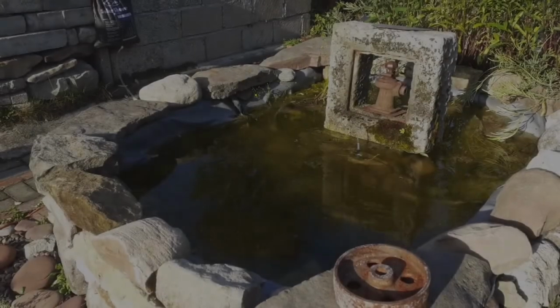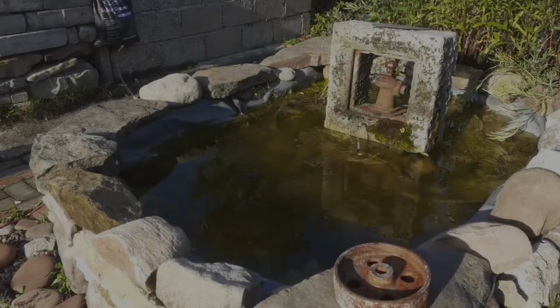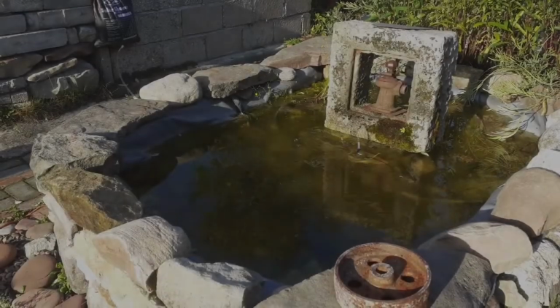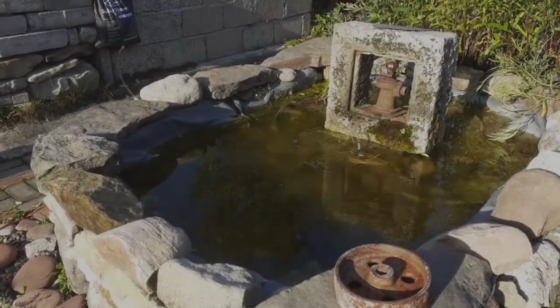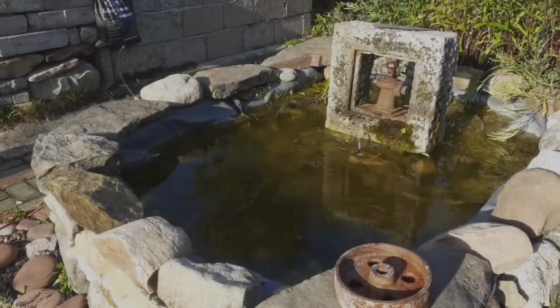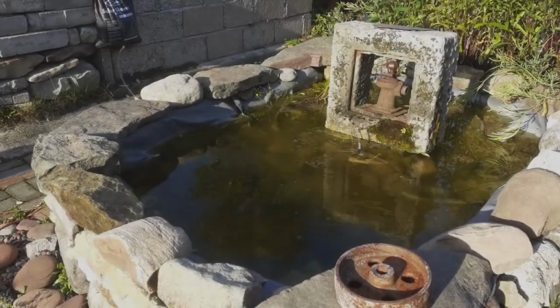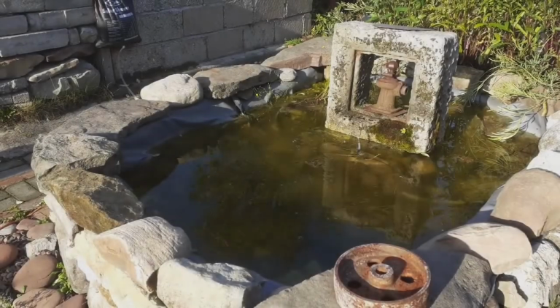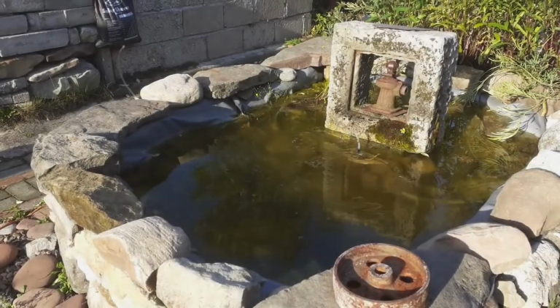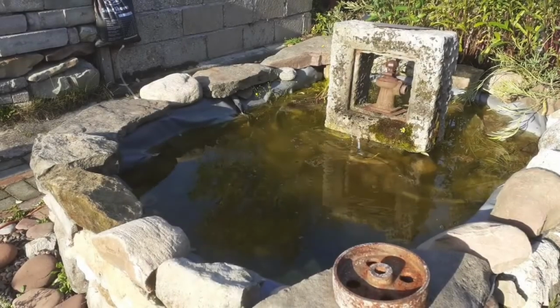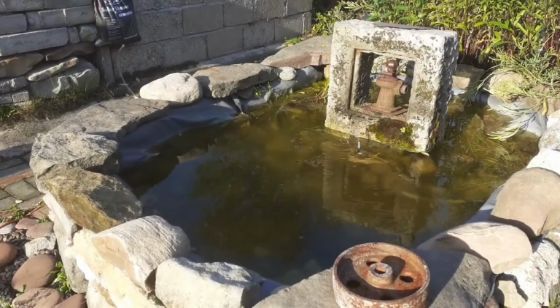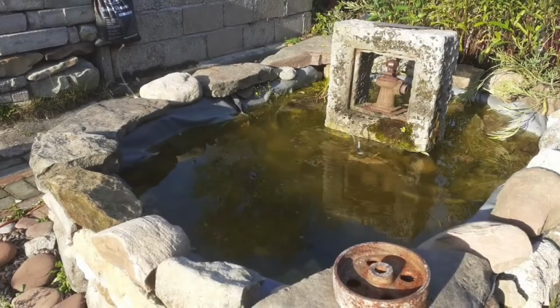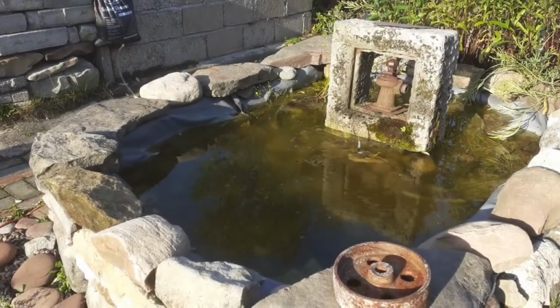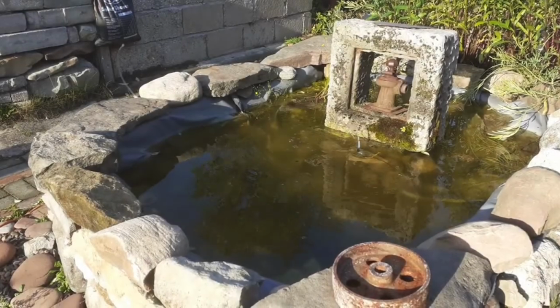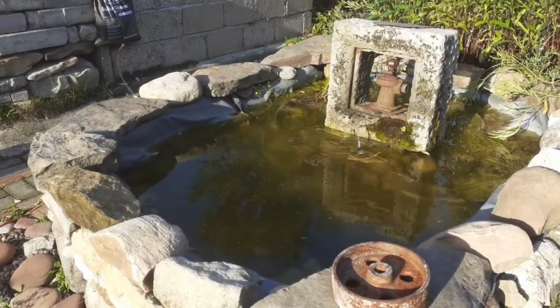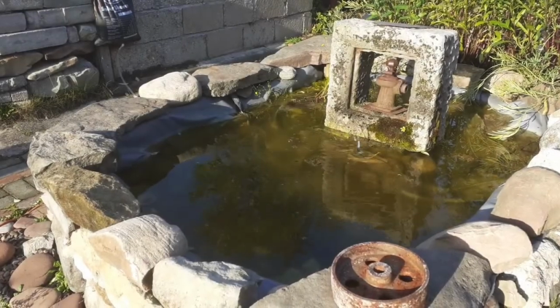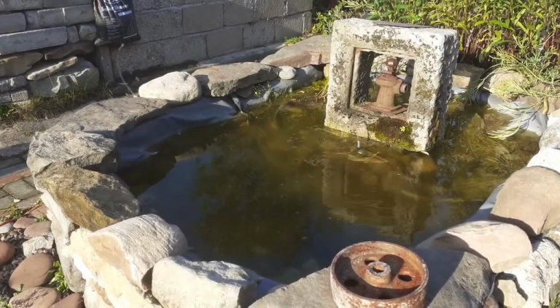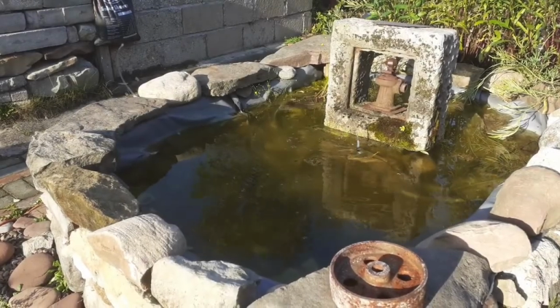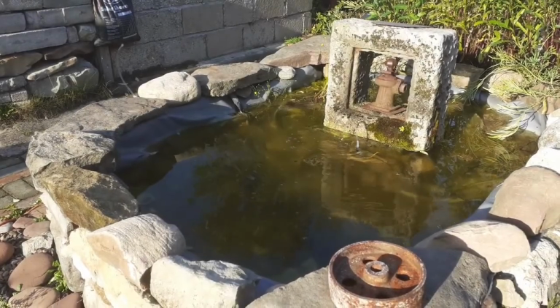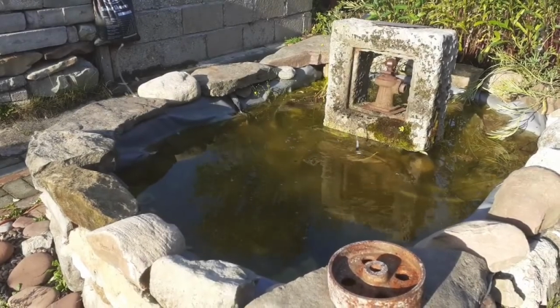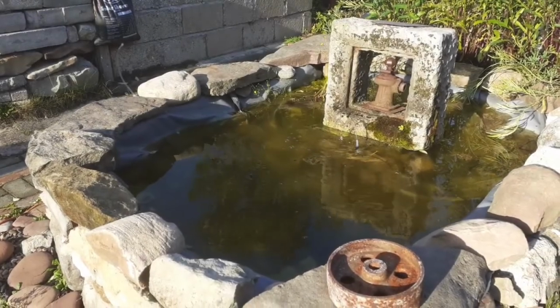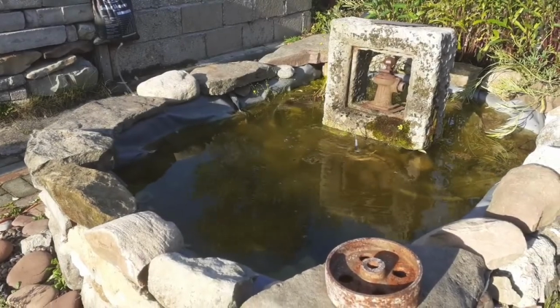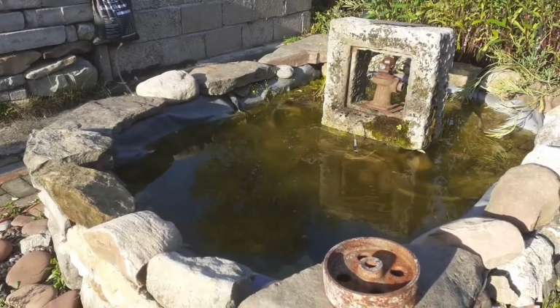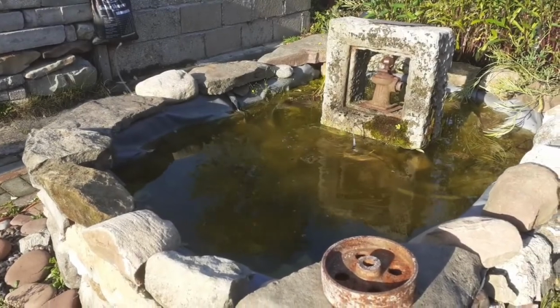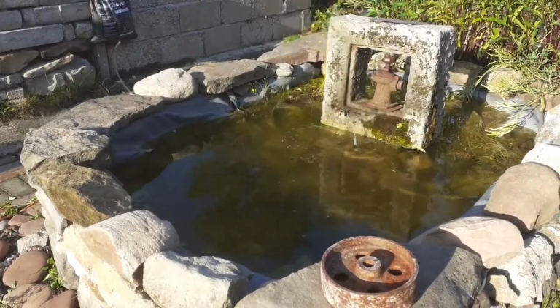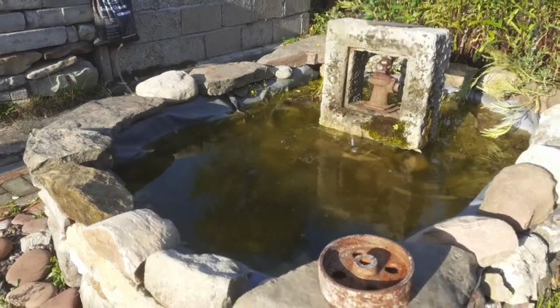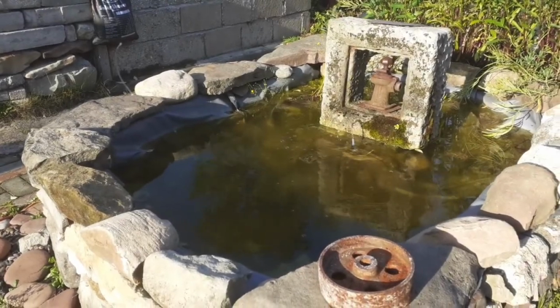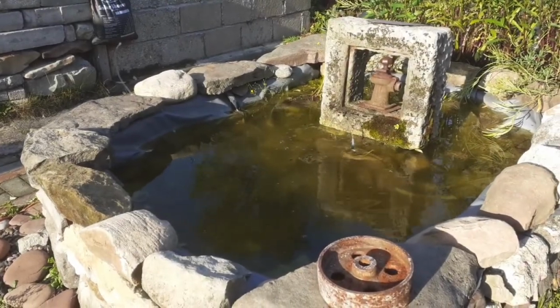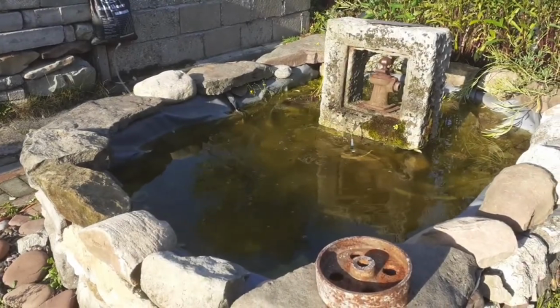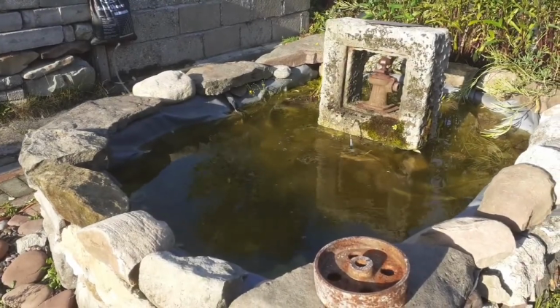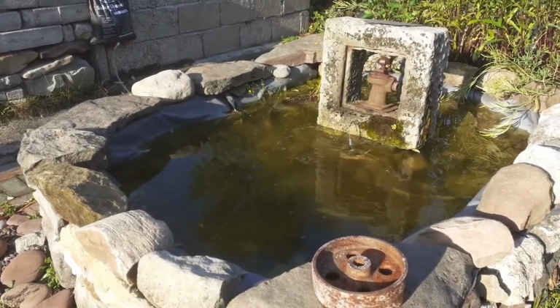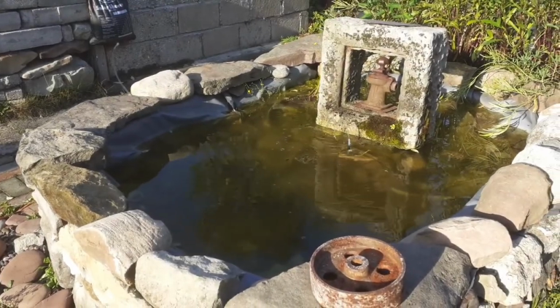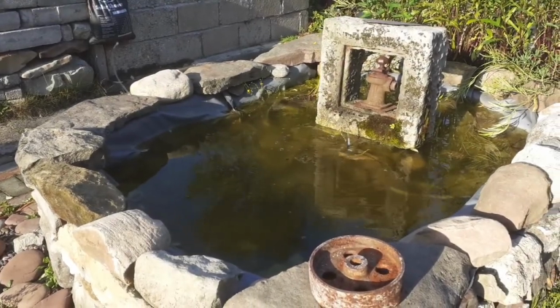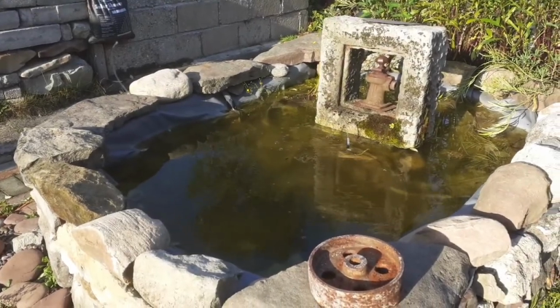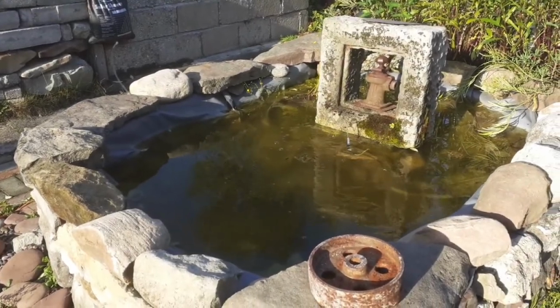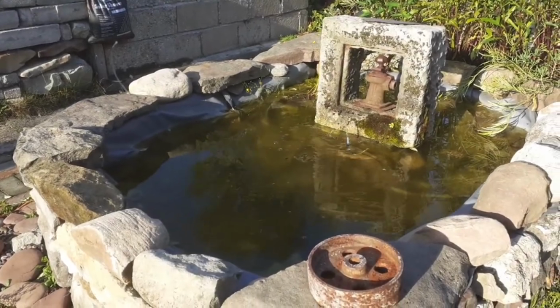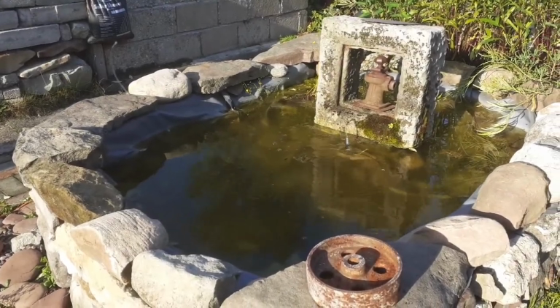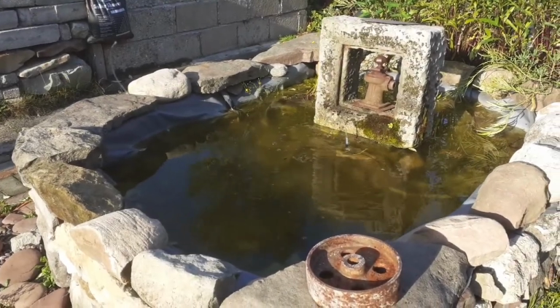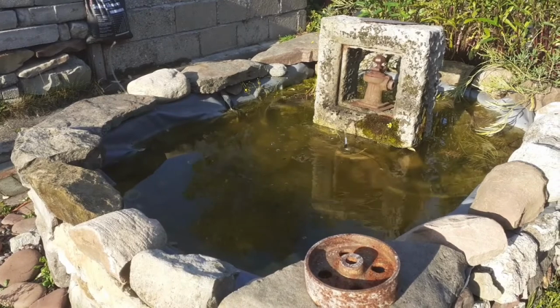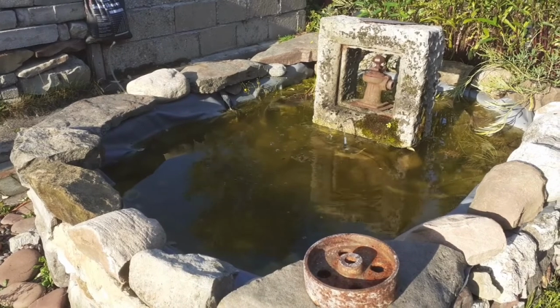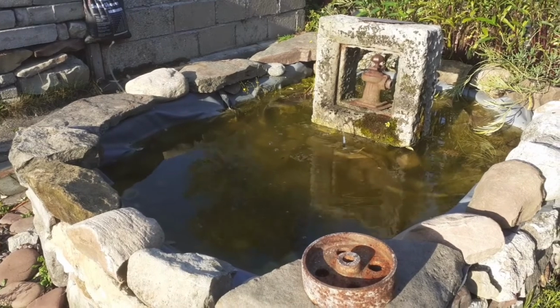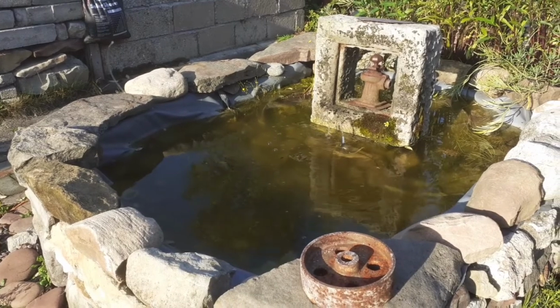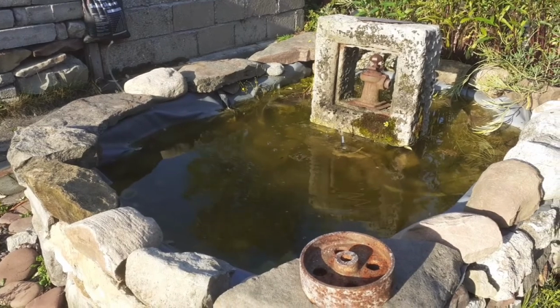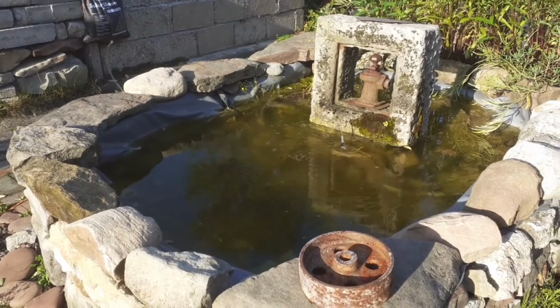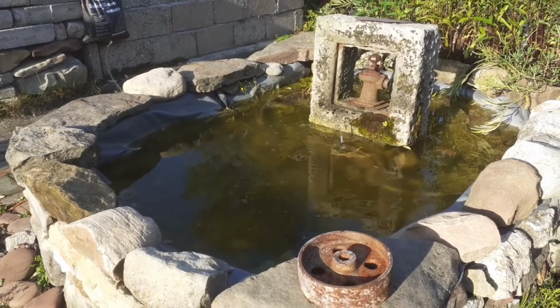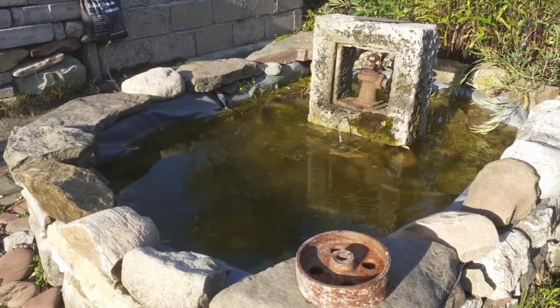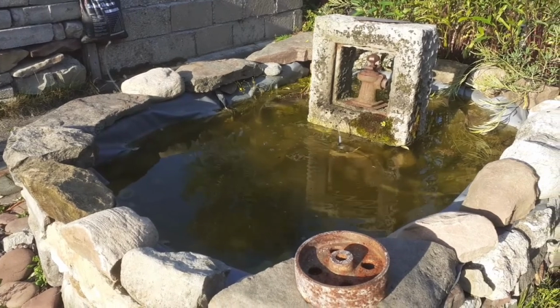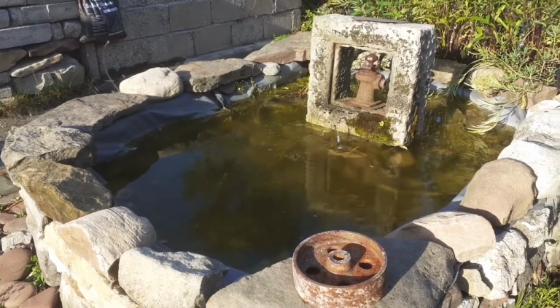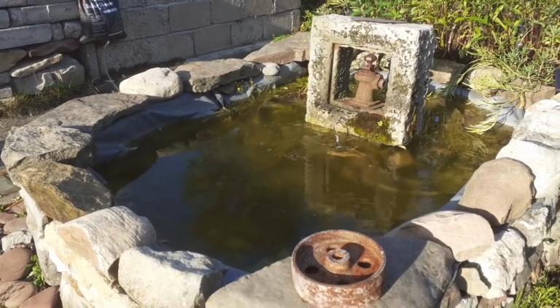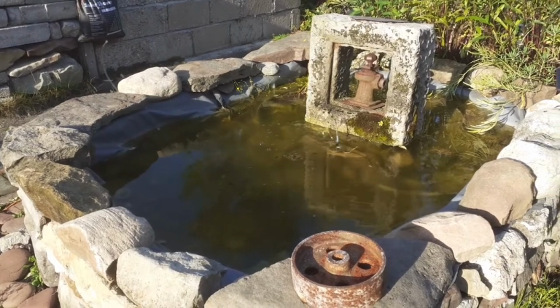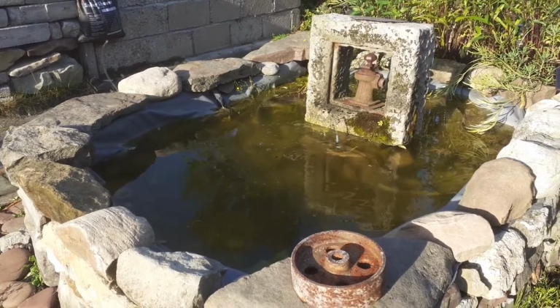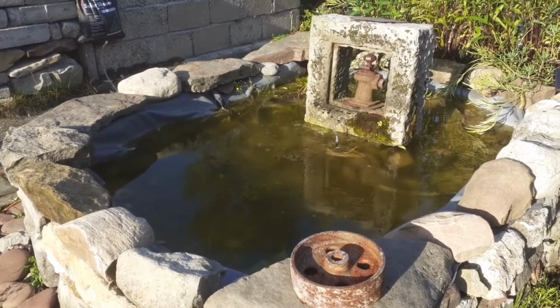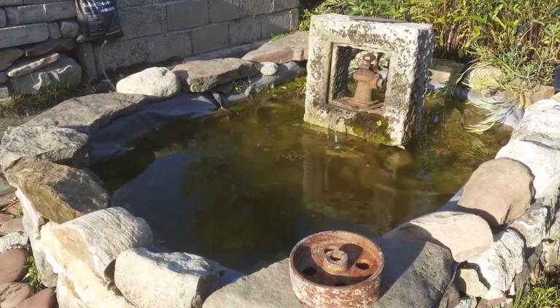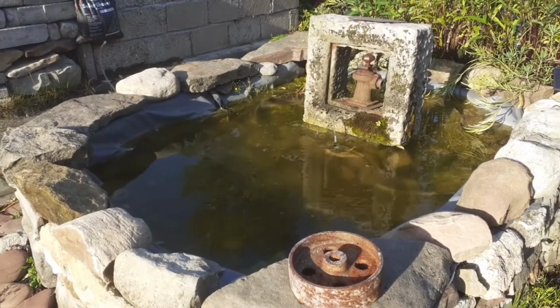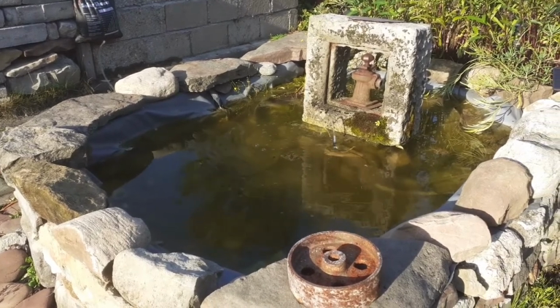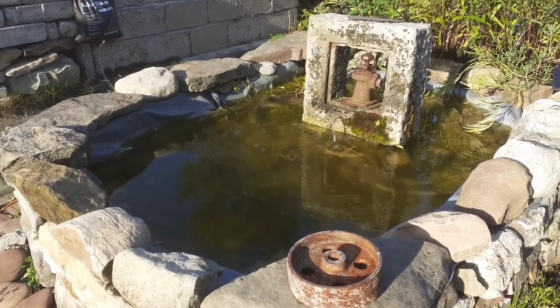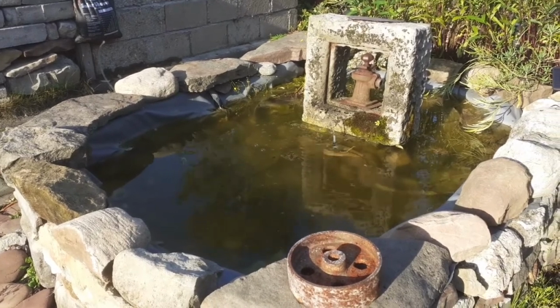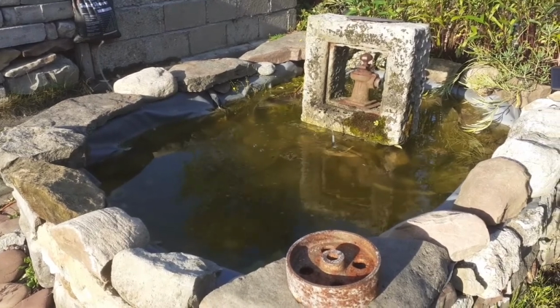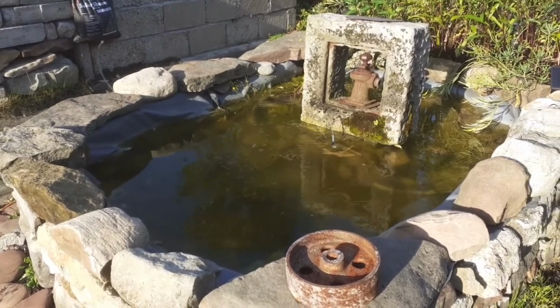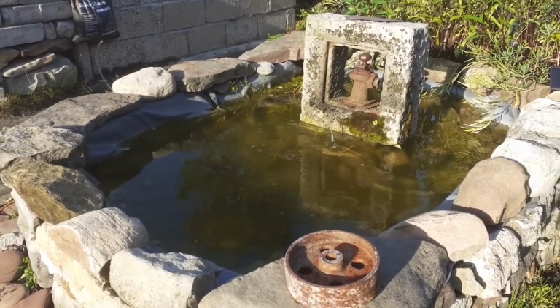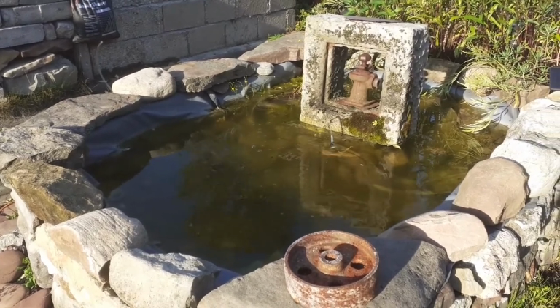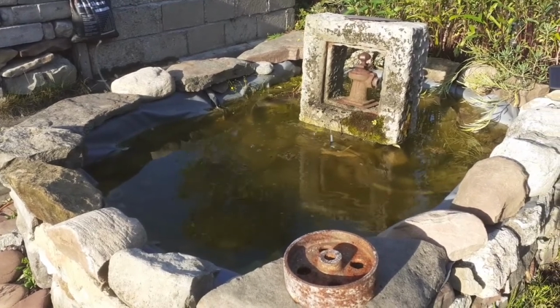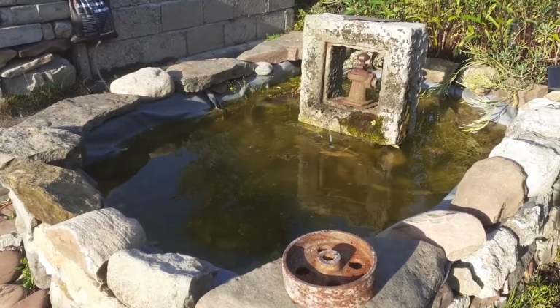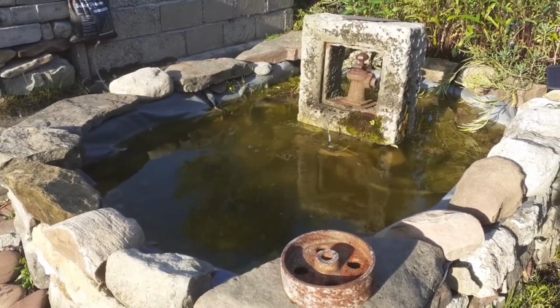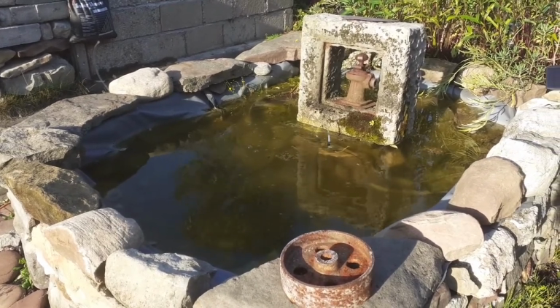Believe it or not this used to be a dinghy. Had a bit of a bad leak so we changed it into a pond.